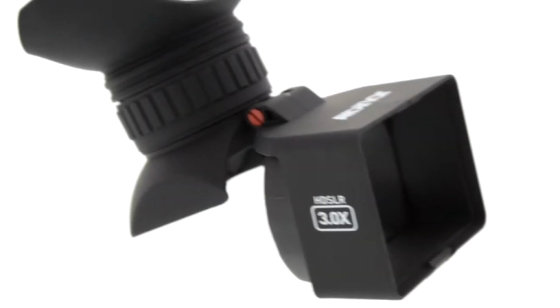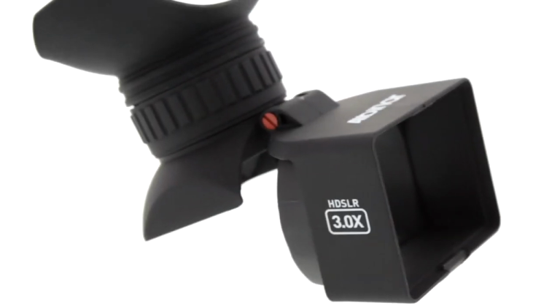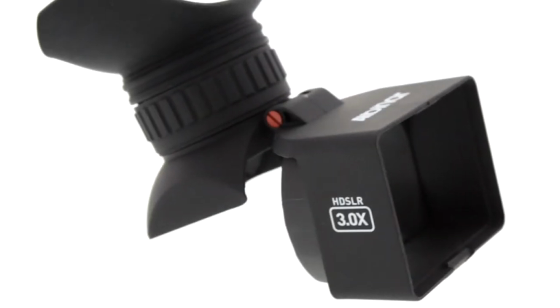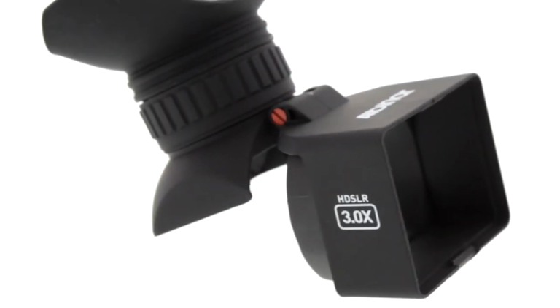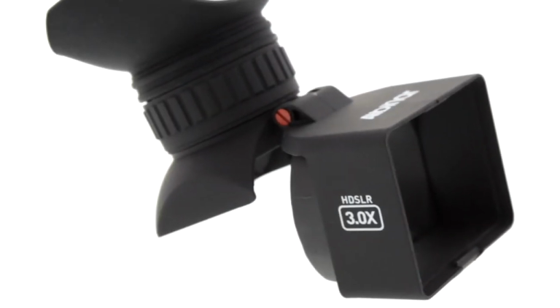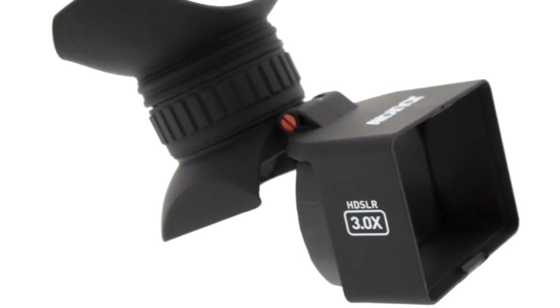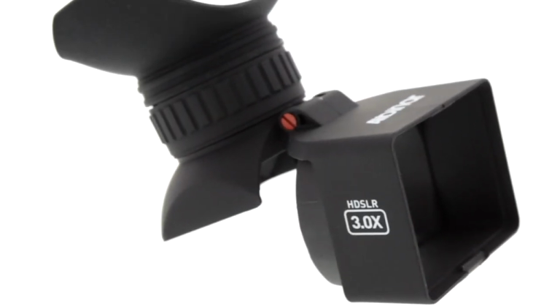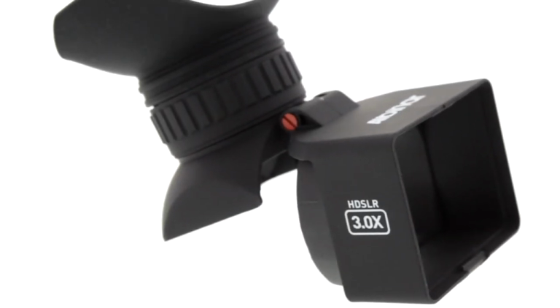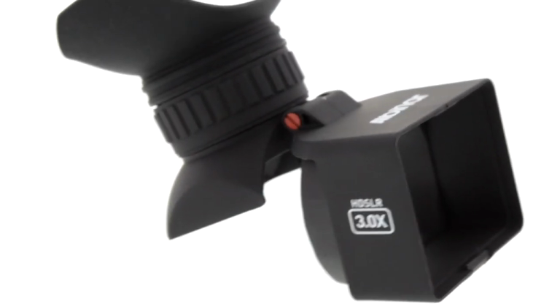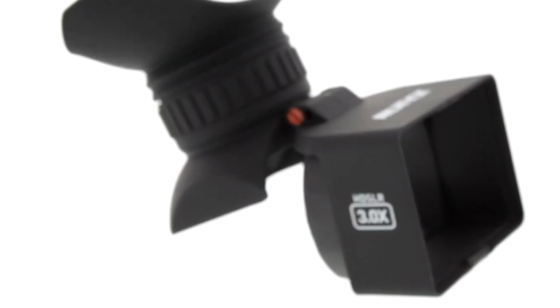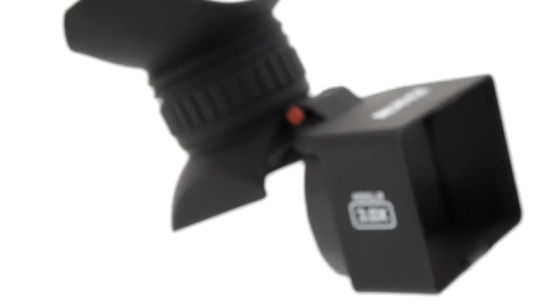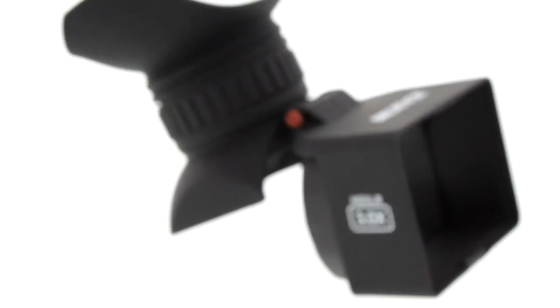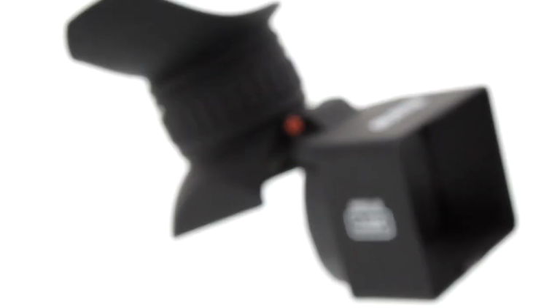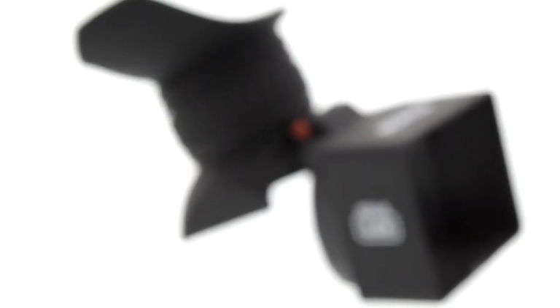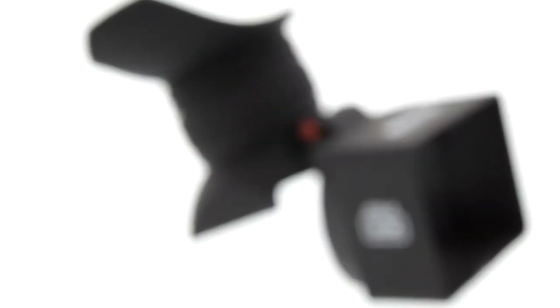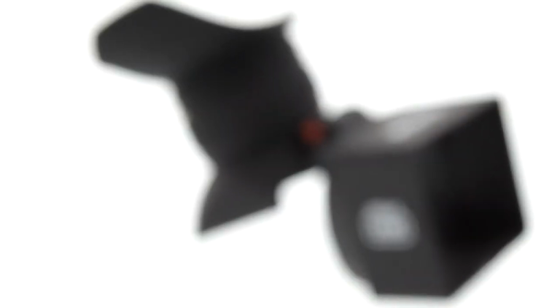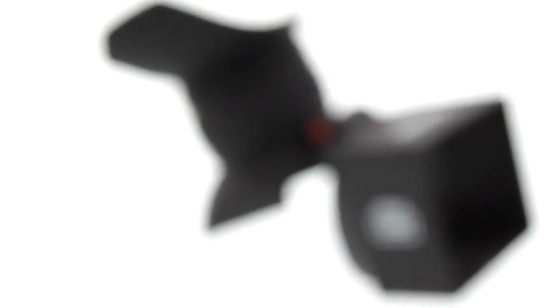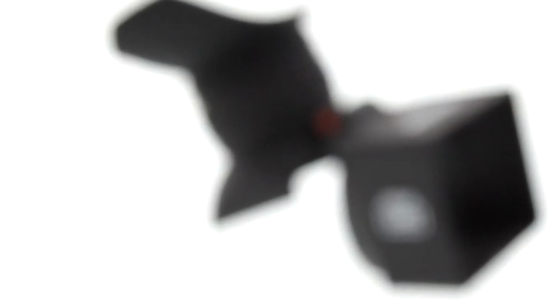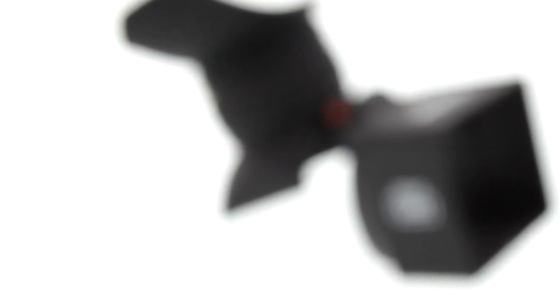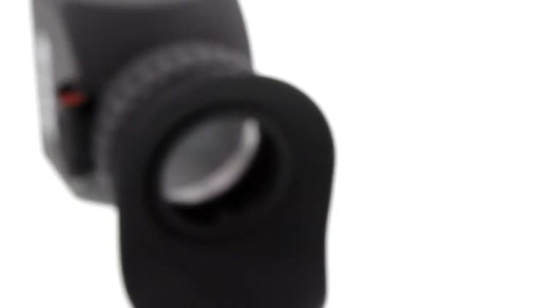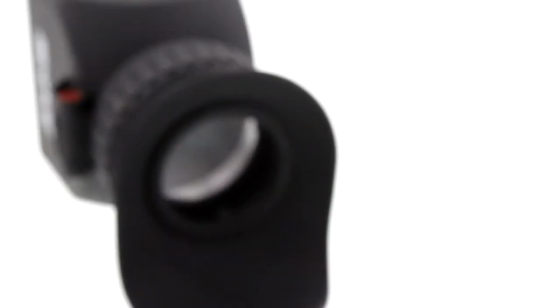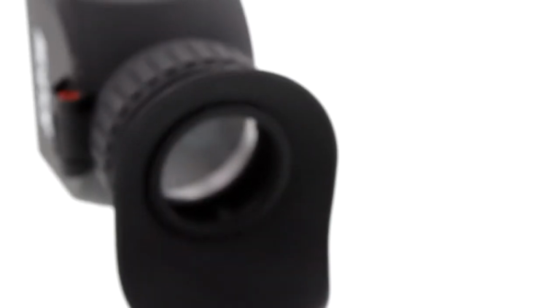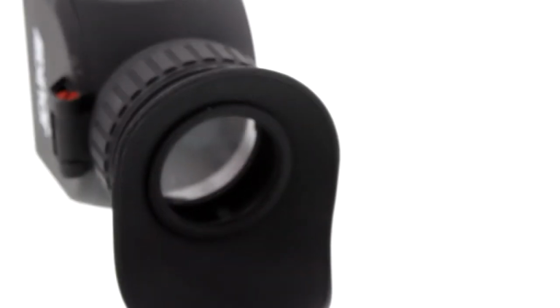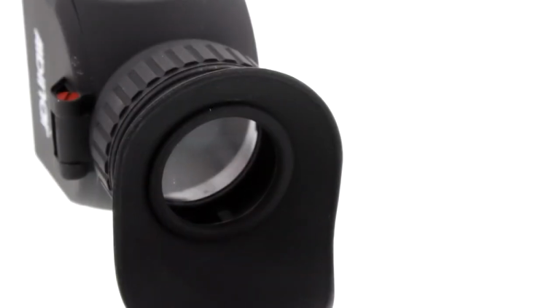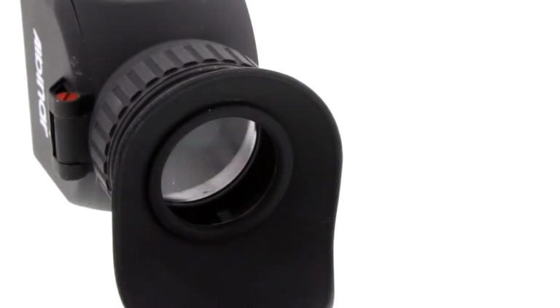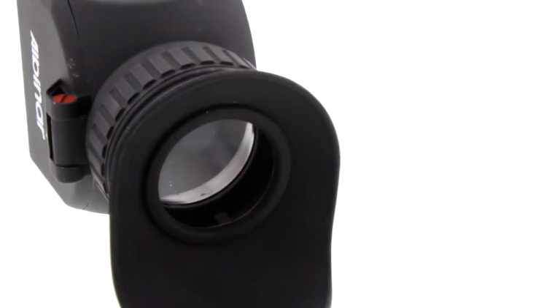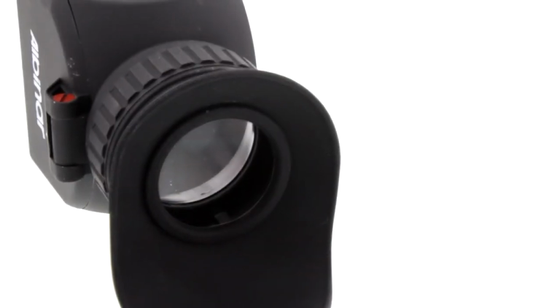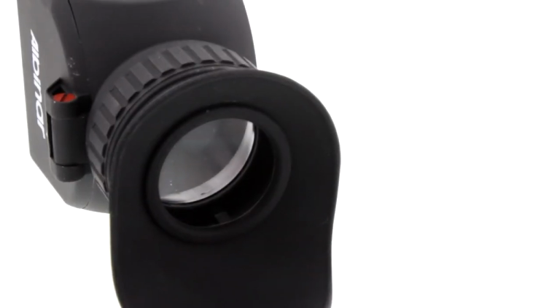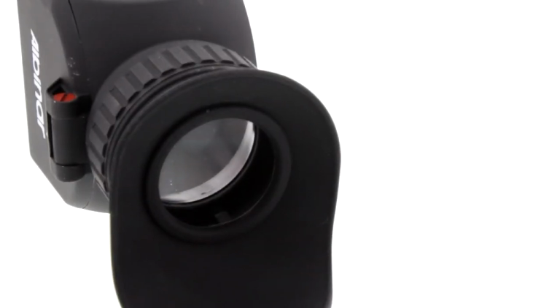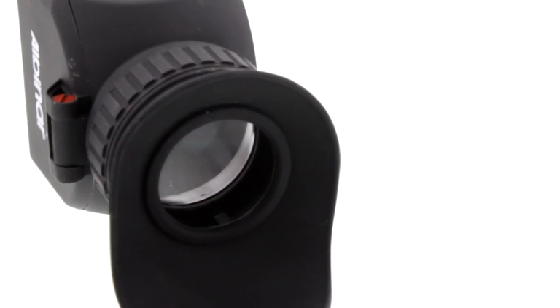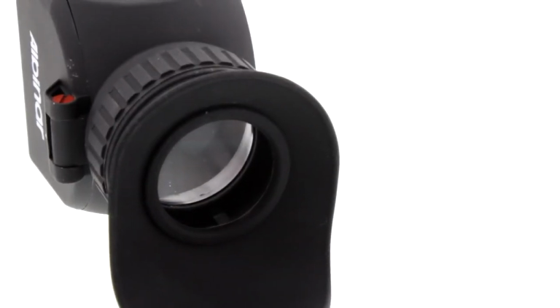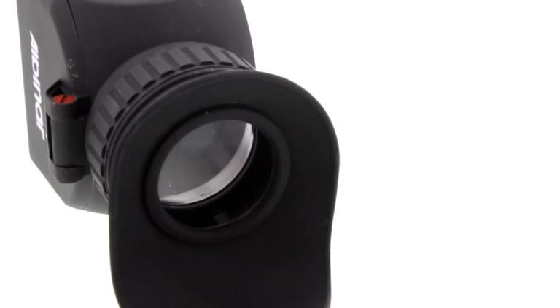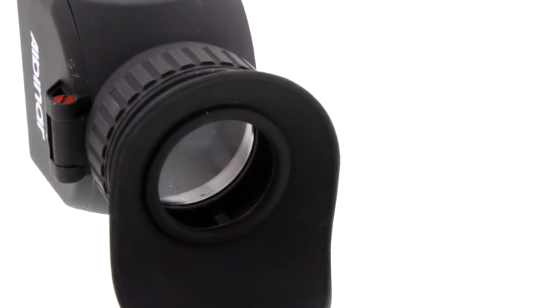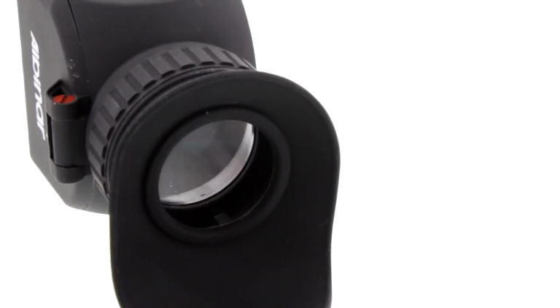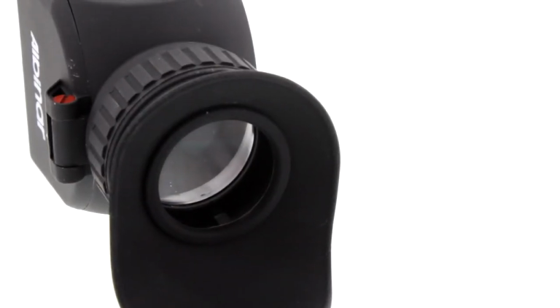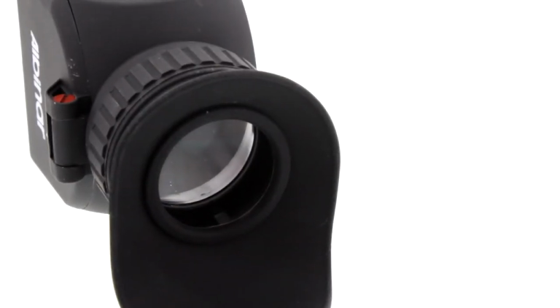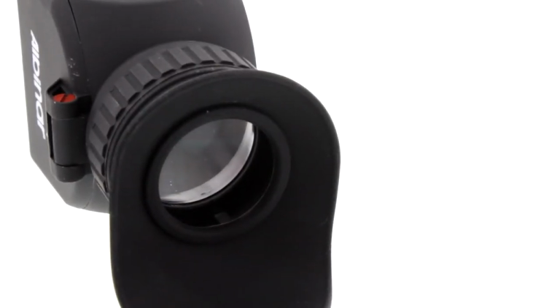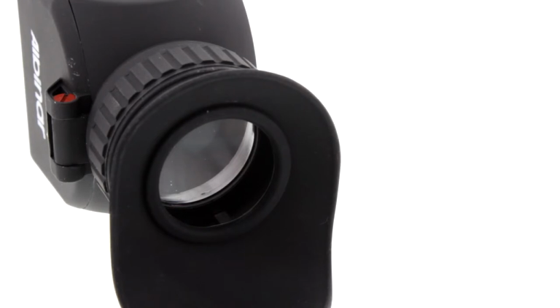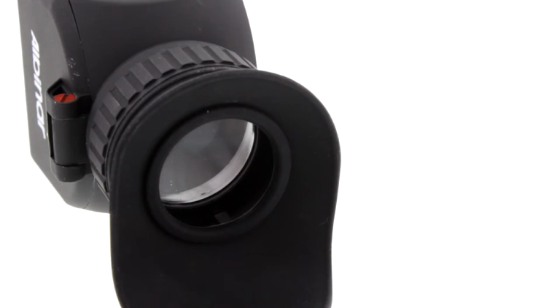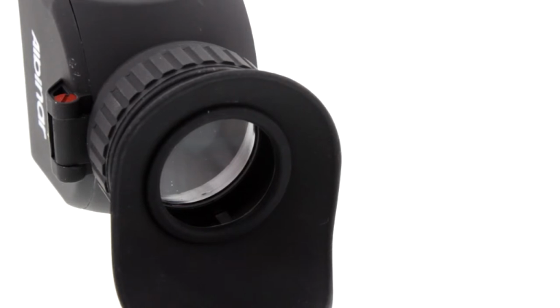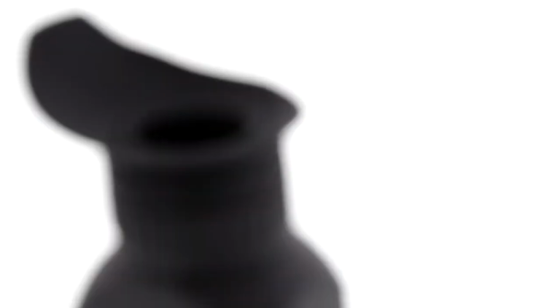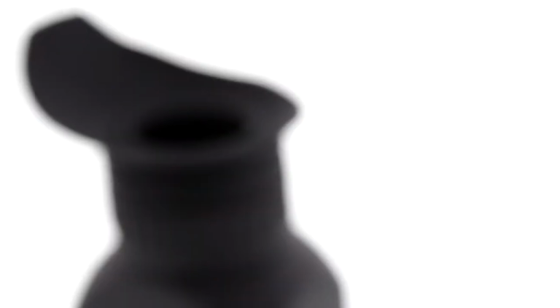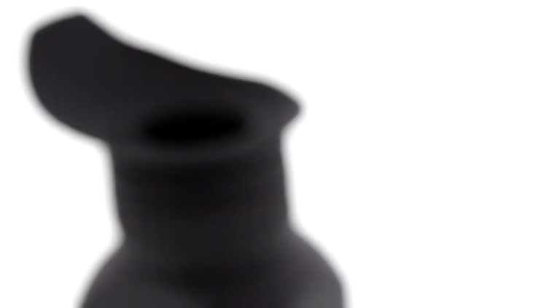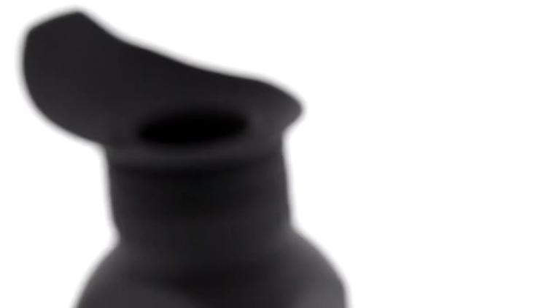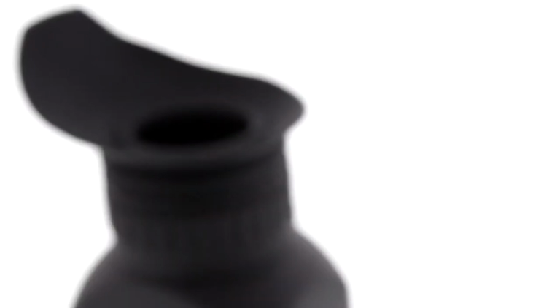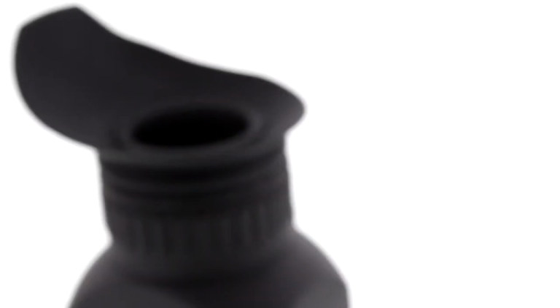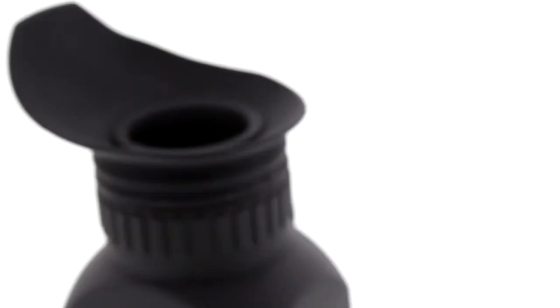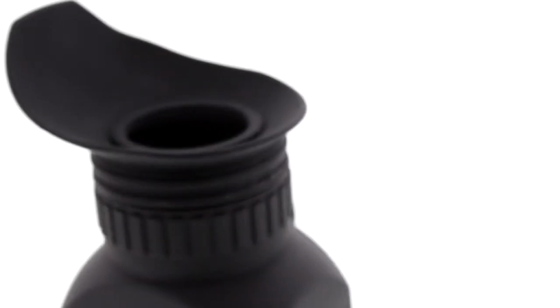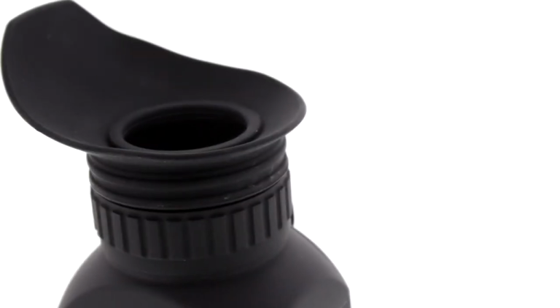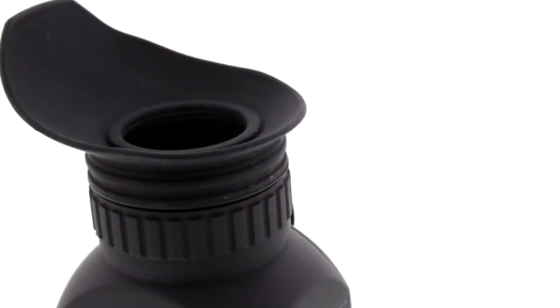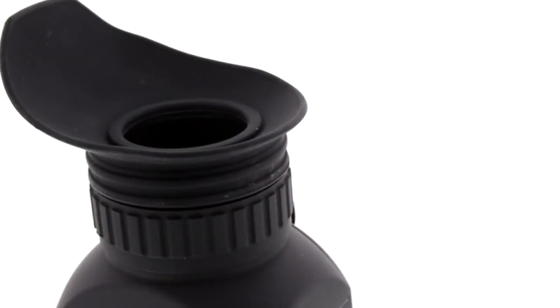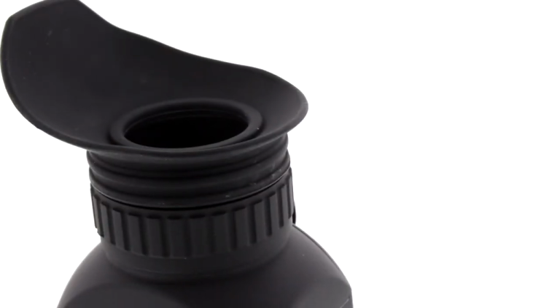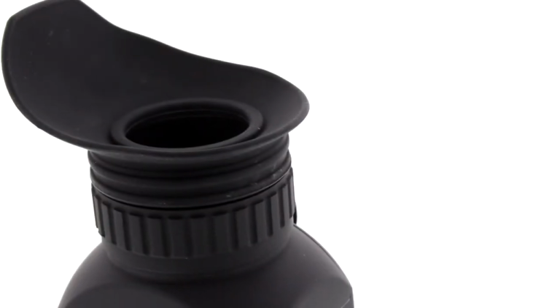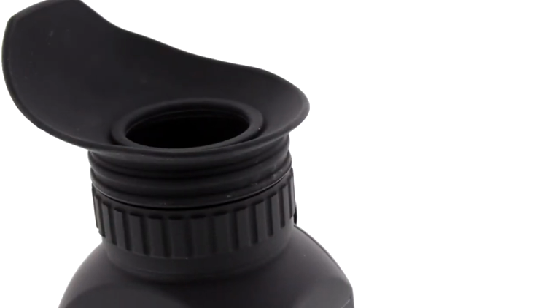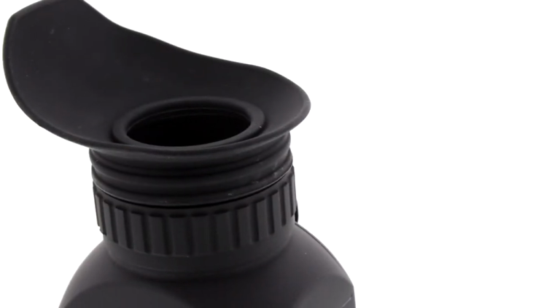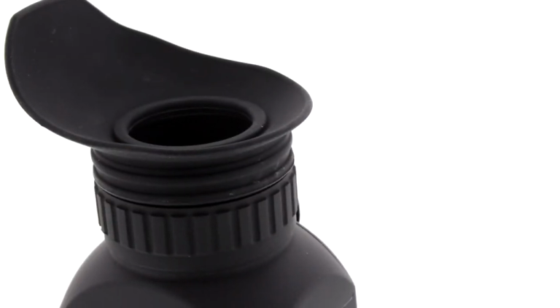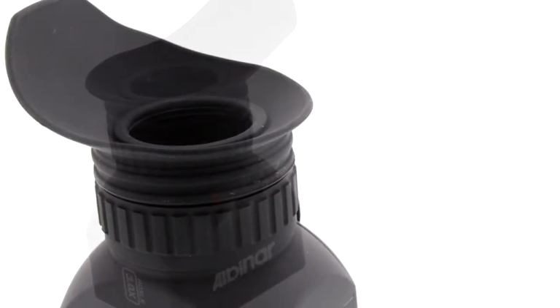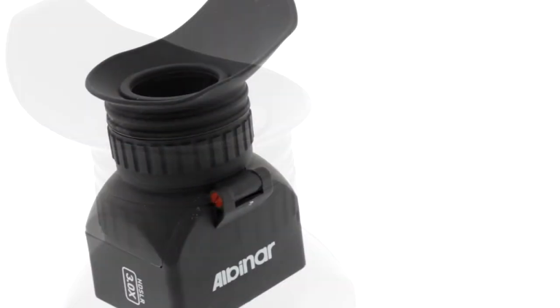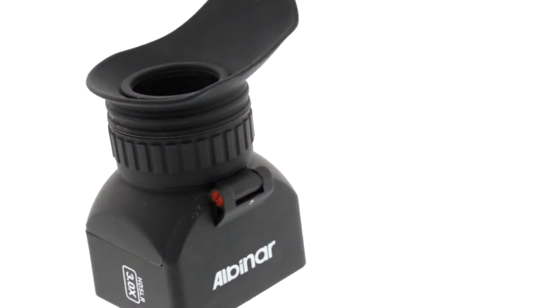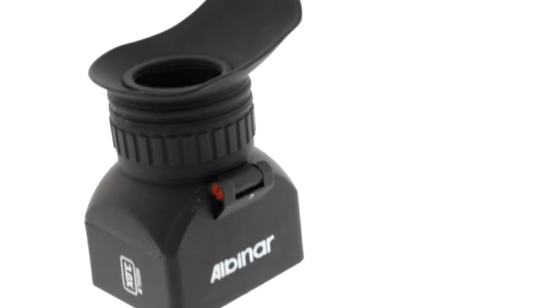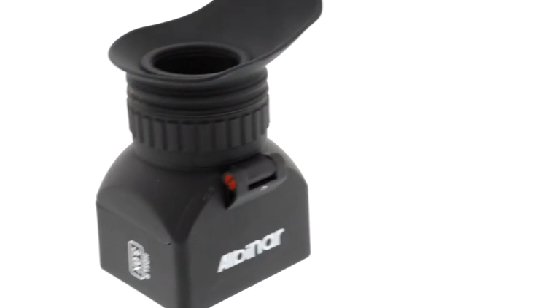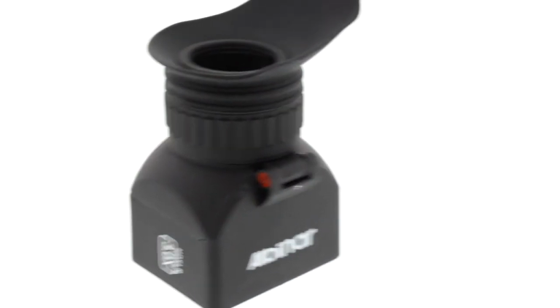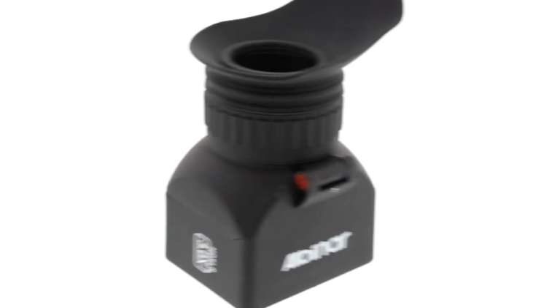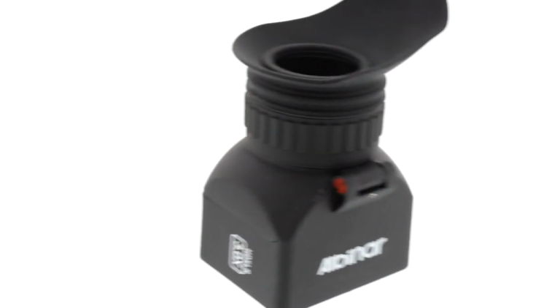The Albinar VF5 features a standard and 3x framing mode, fog-proof multi-coated lens, rubberized surface, and a rotatable silicon eye cup for left and right eye use.